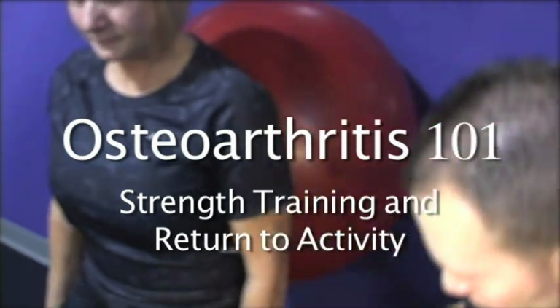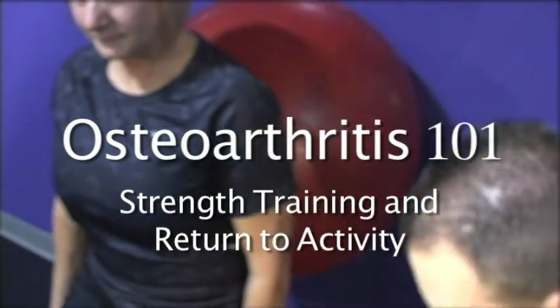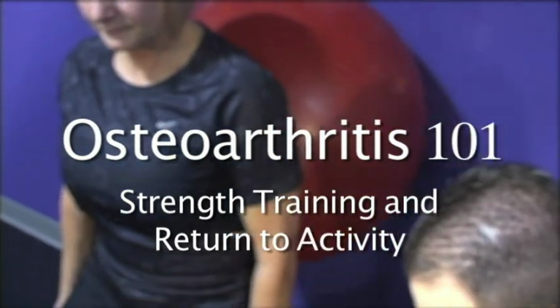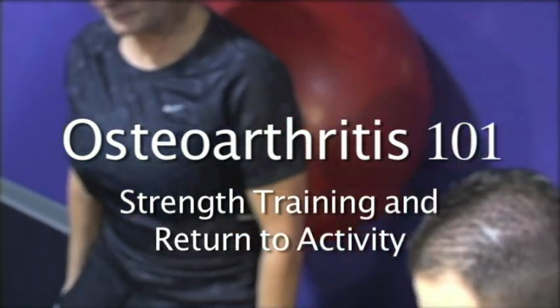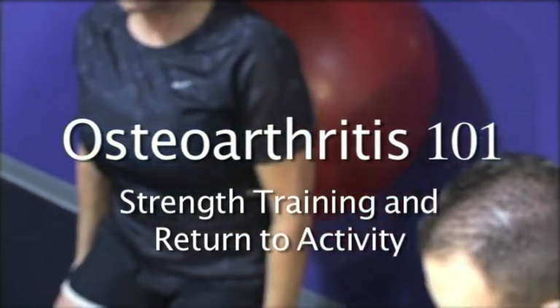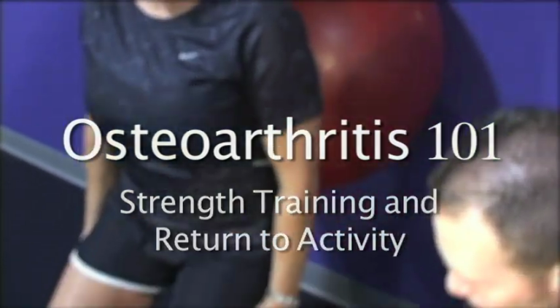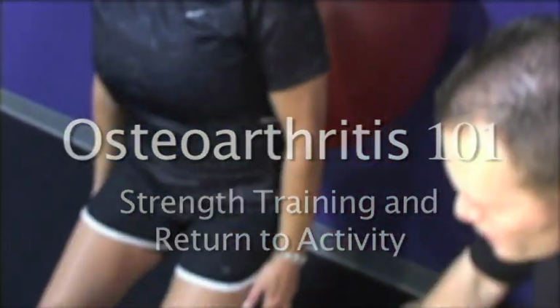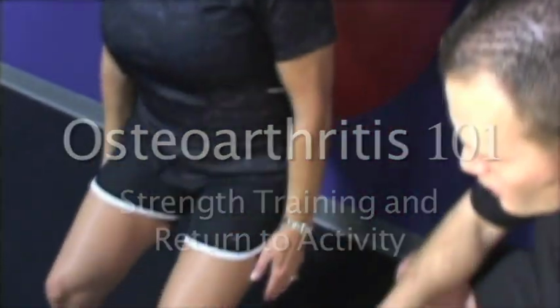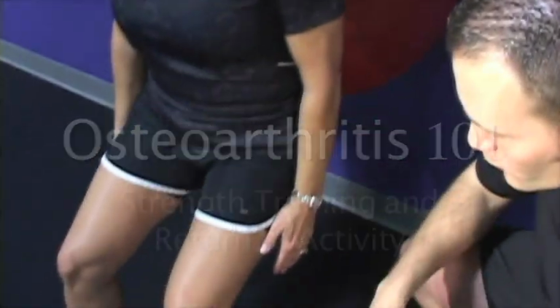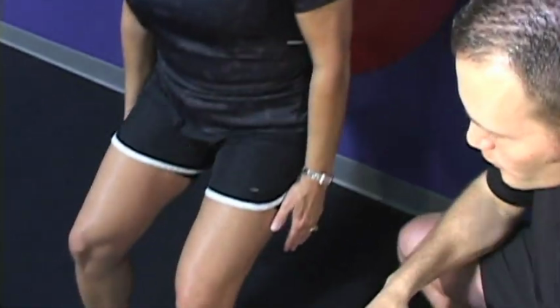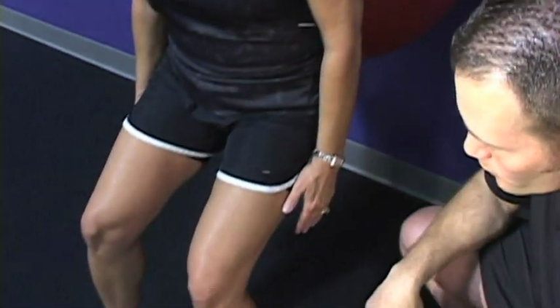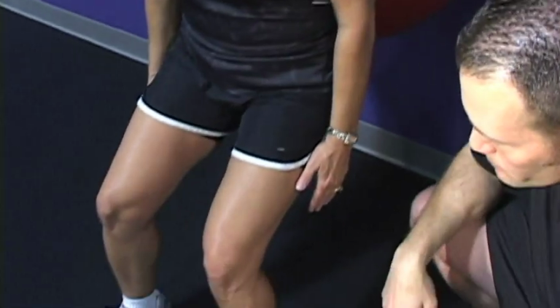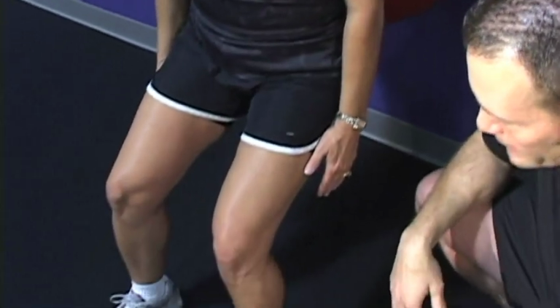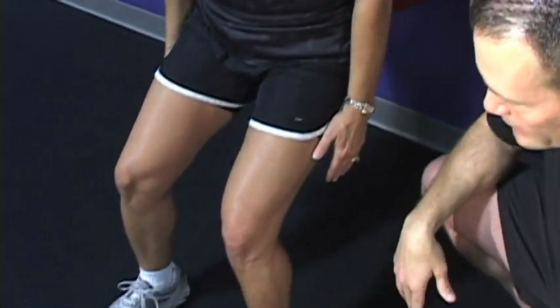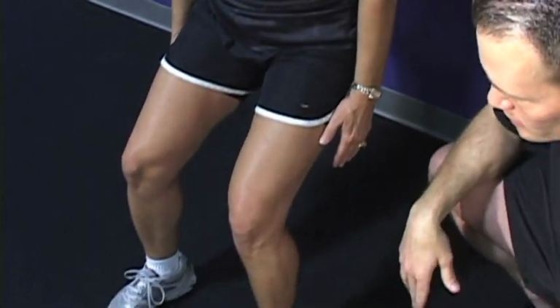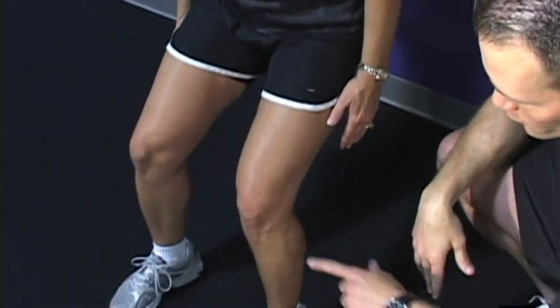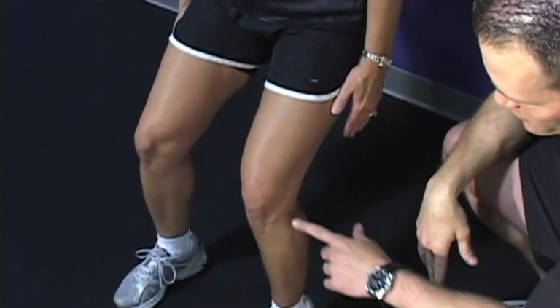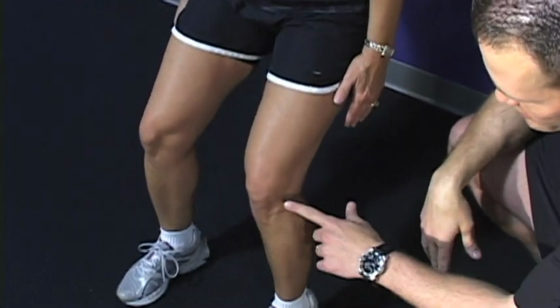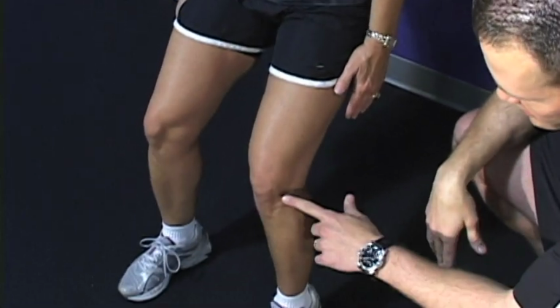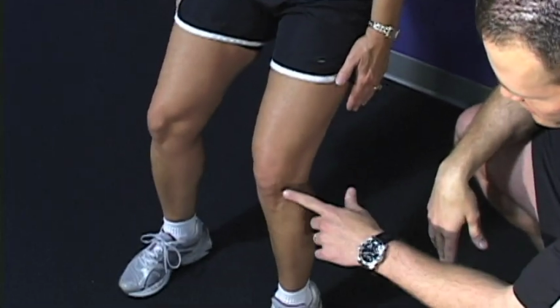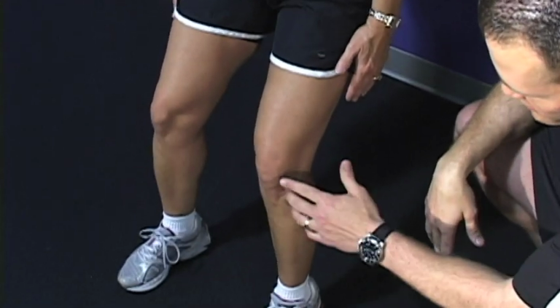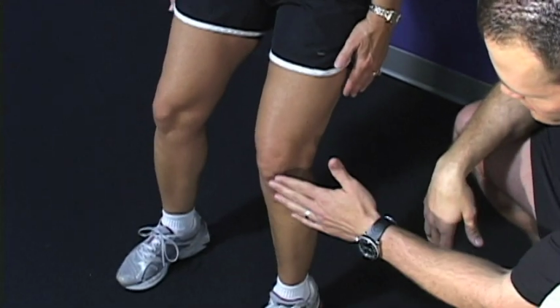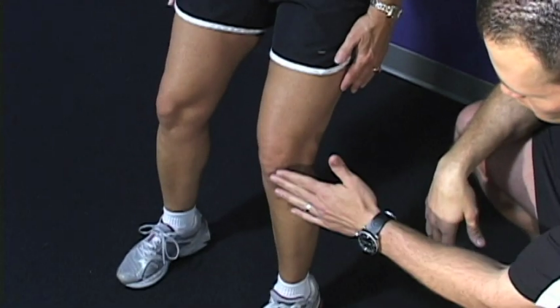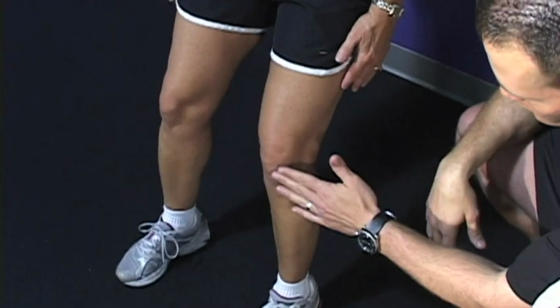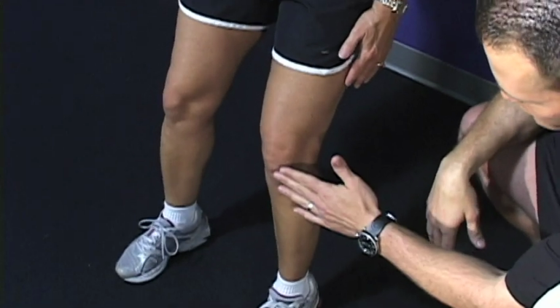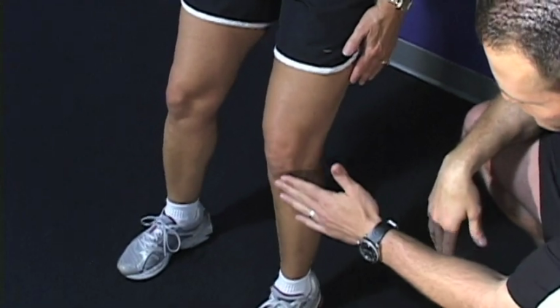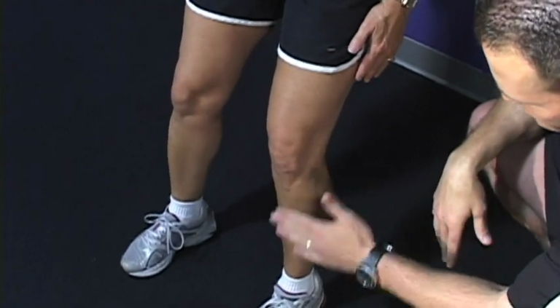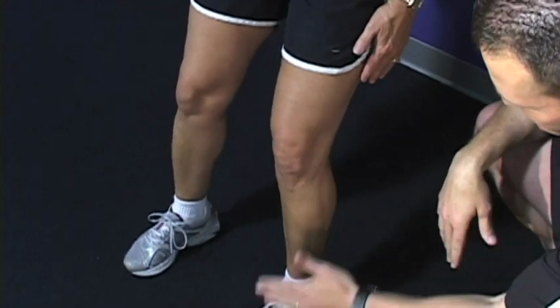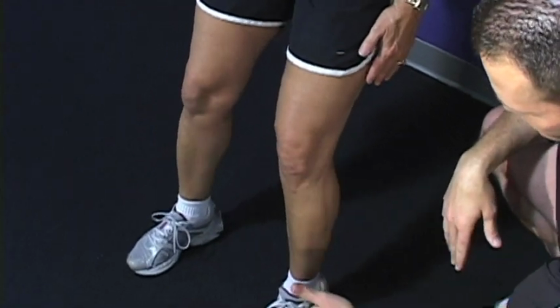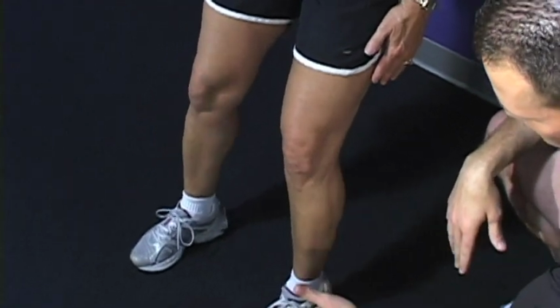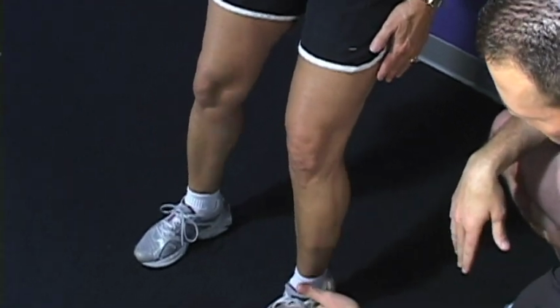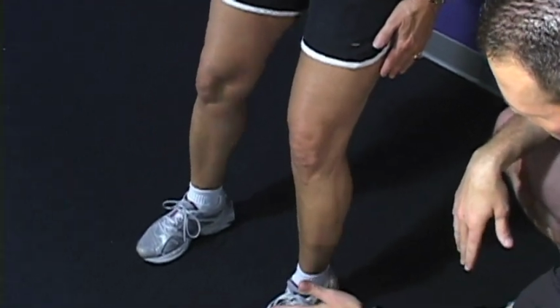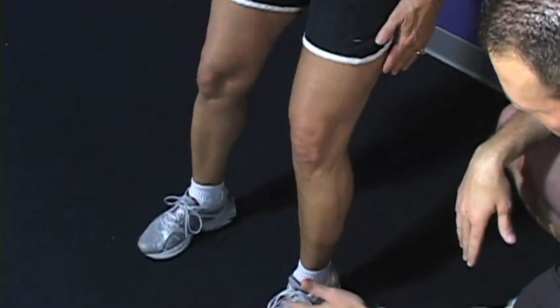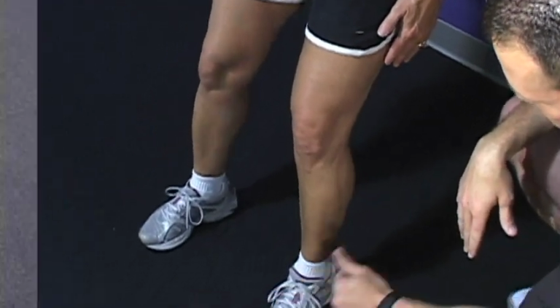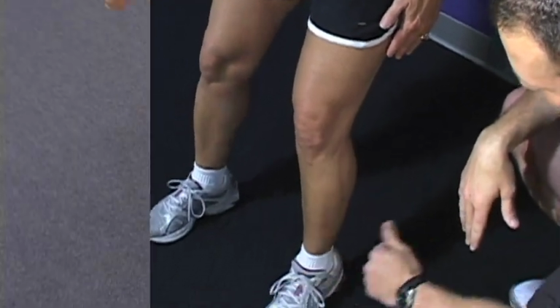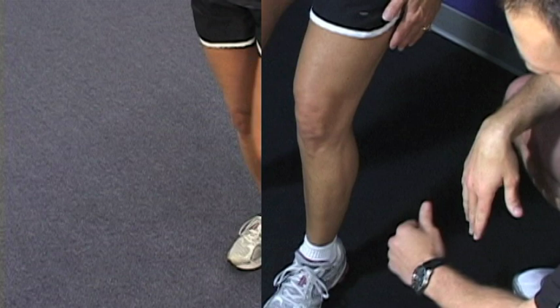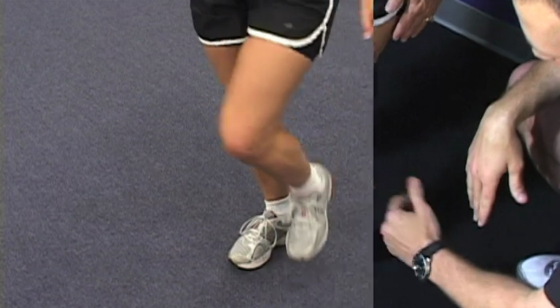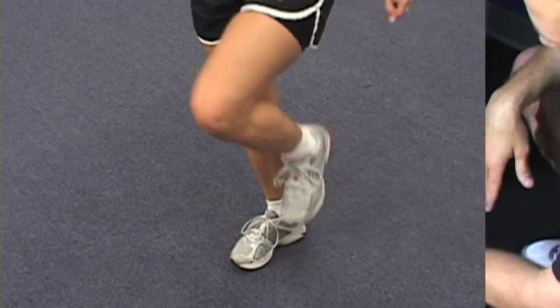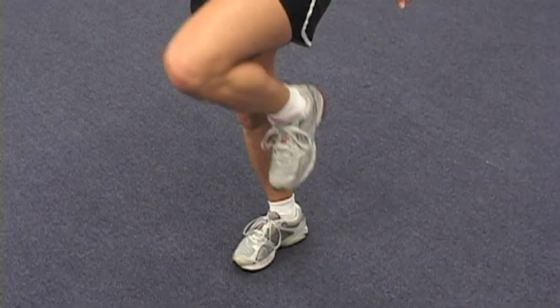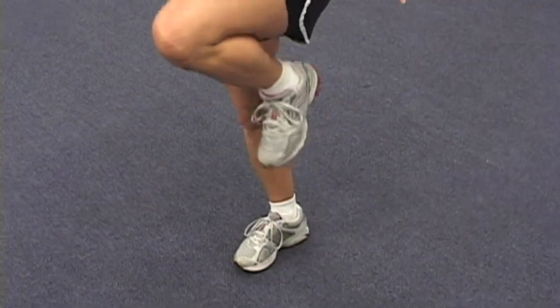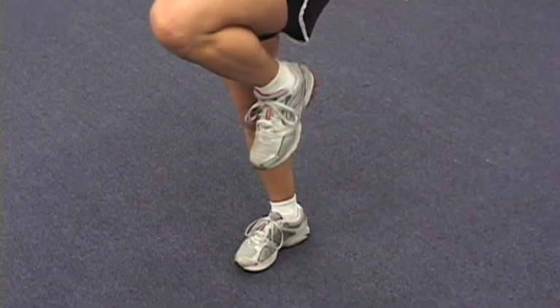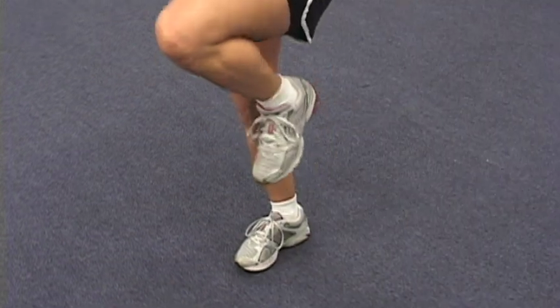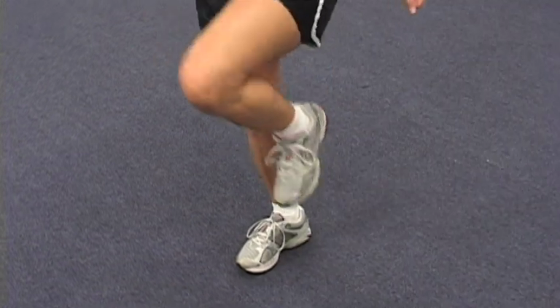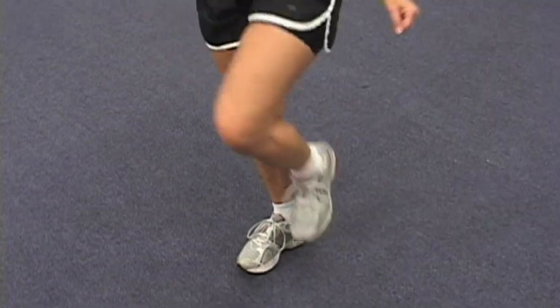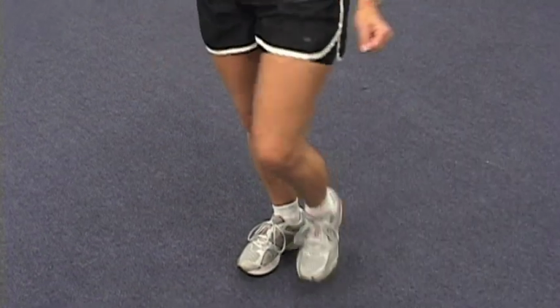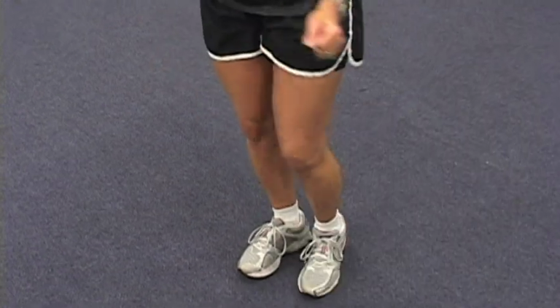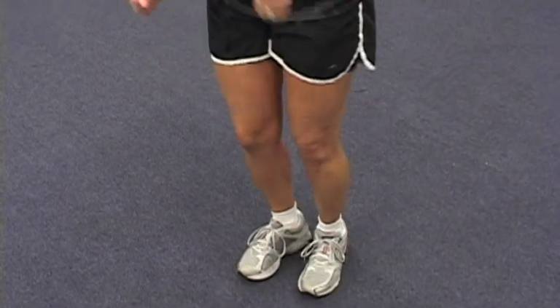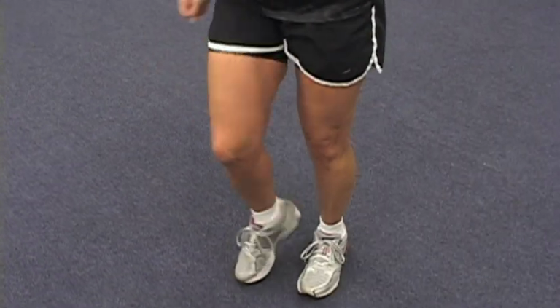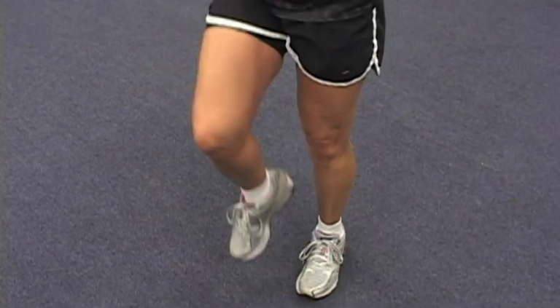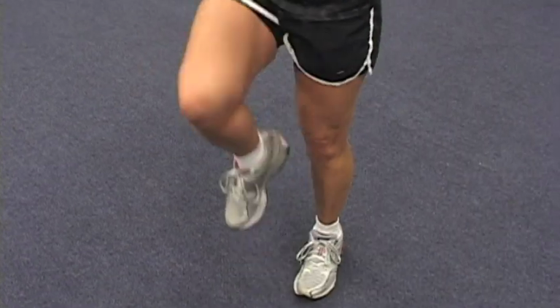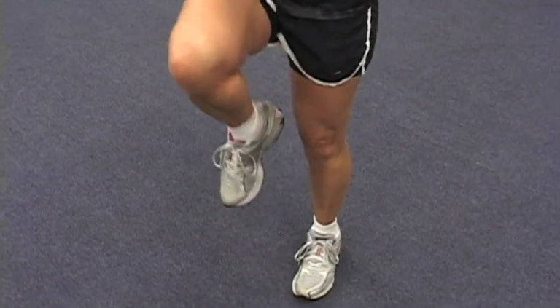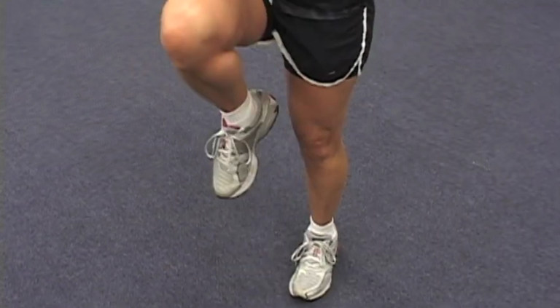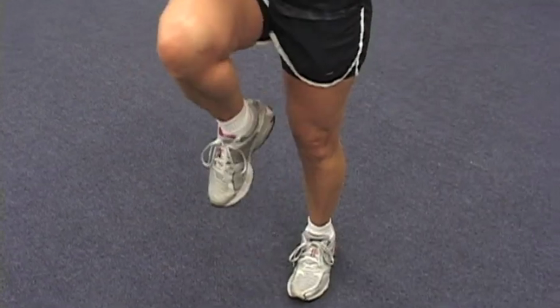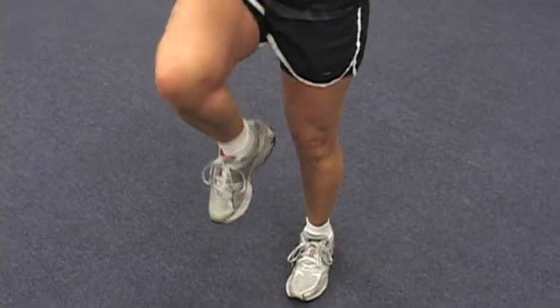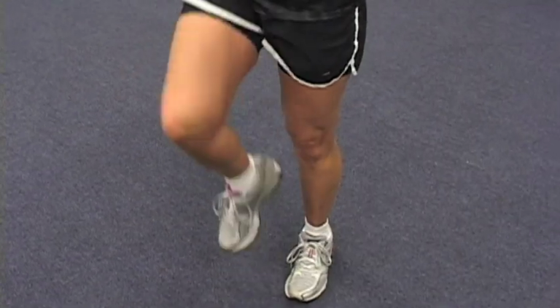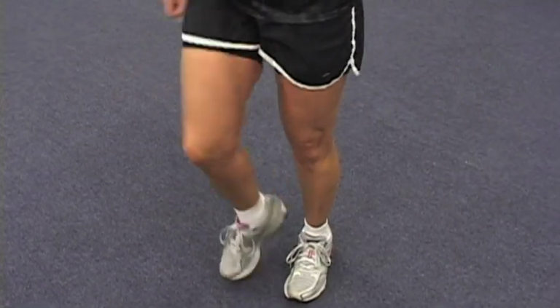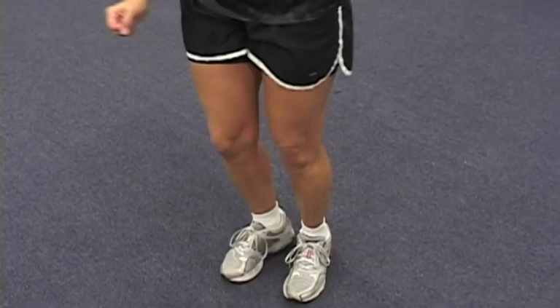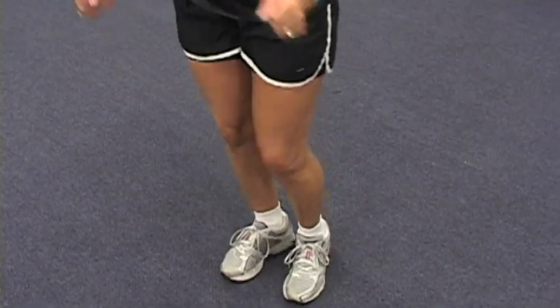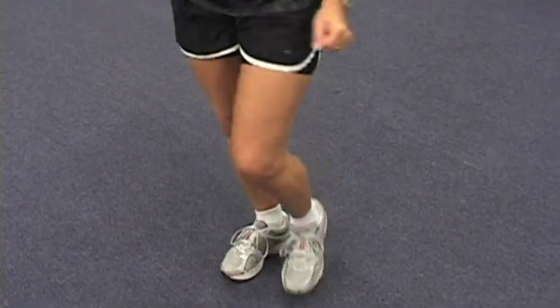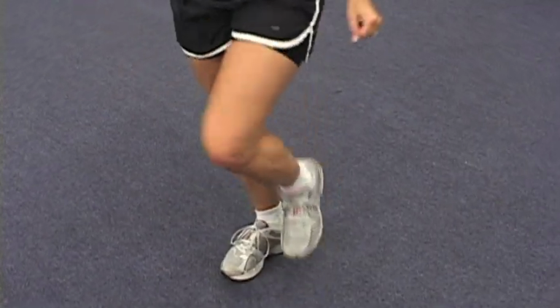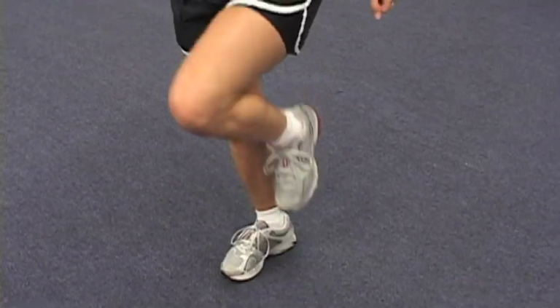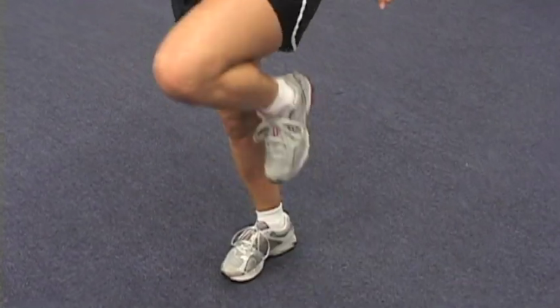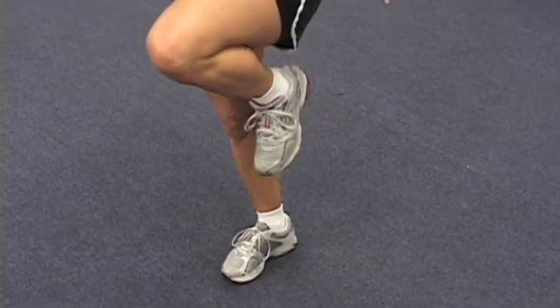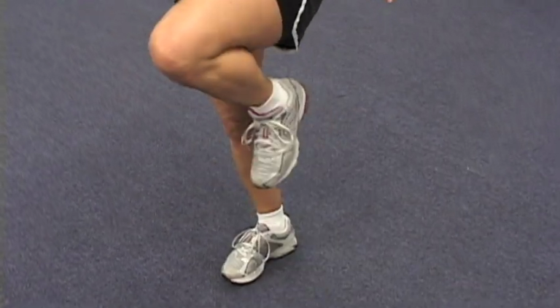We want to pay close attention to where the knee and the toe is. We're alternating arms and legs, moving back and forth.